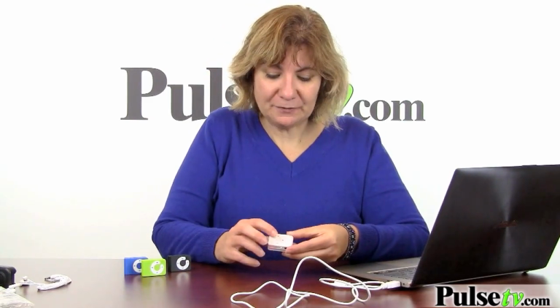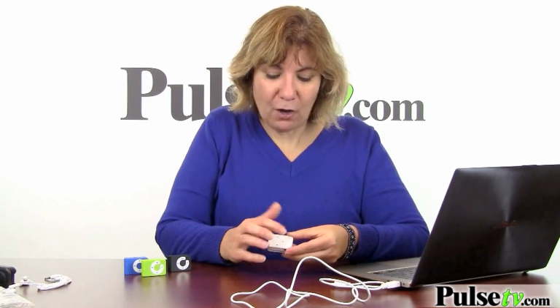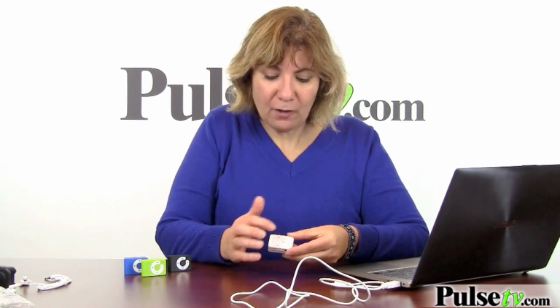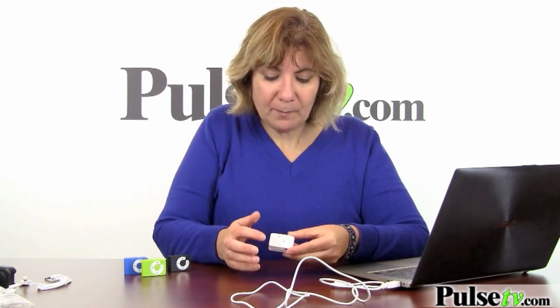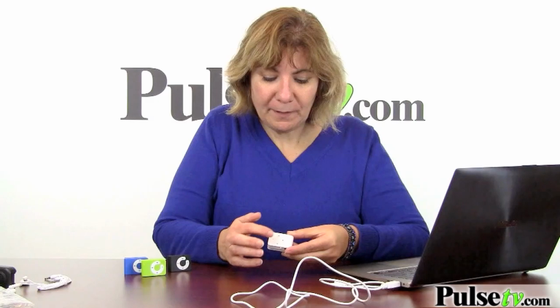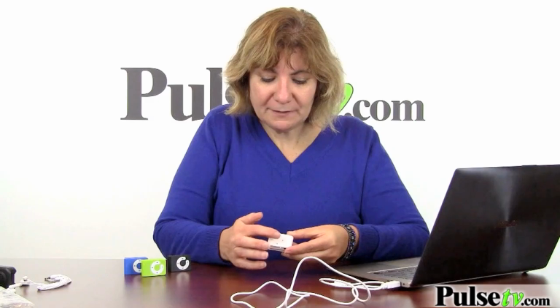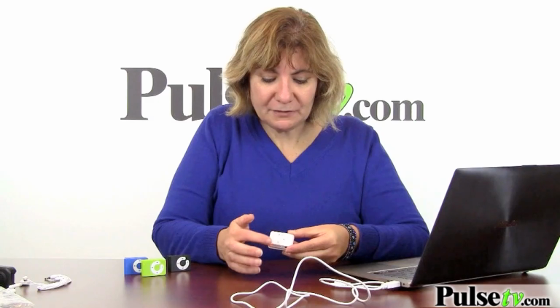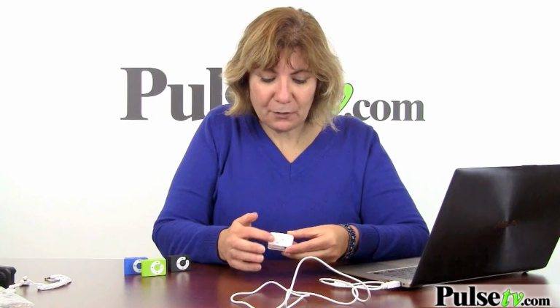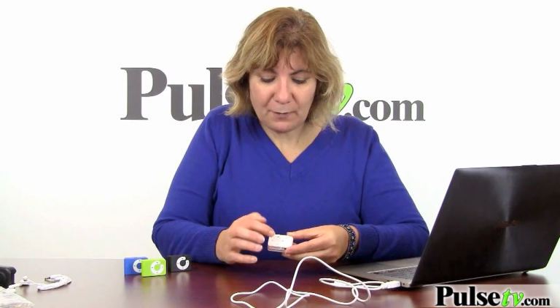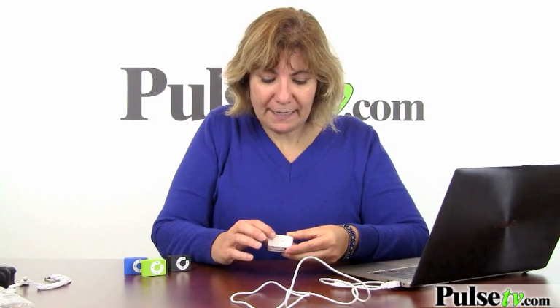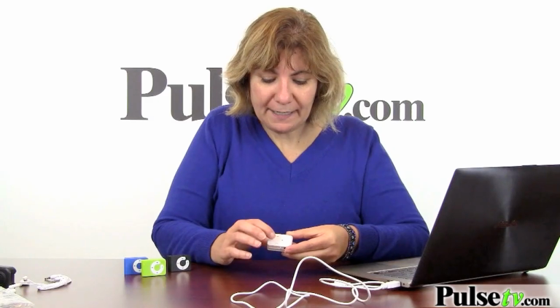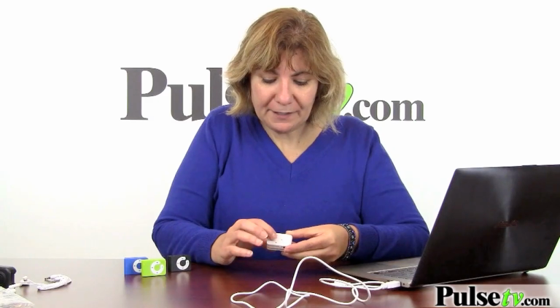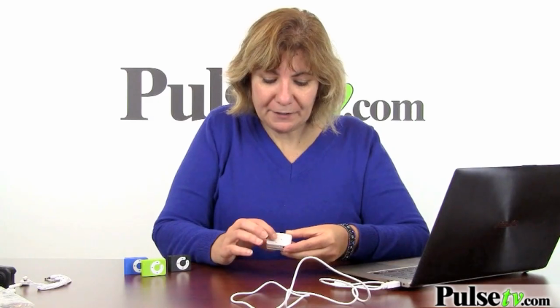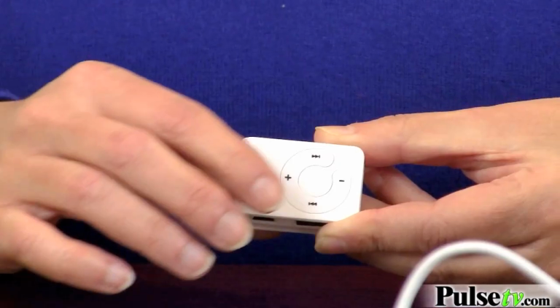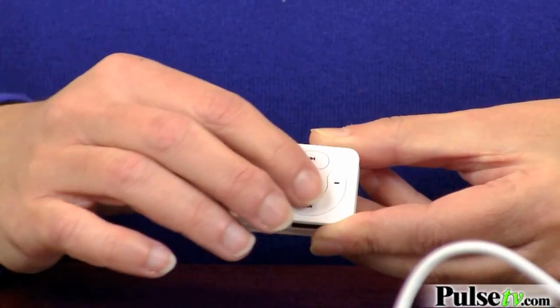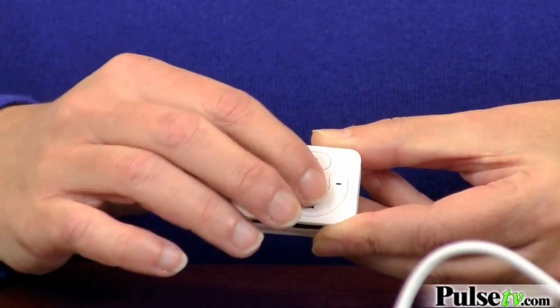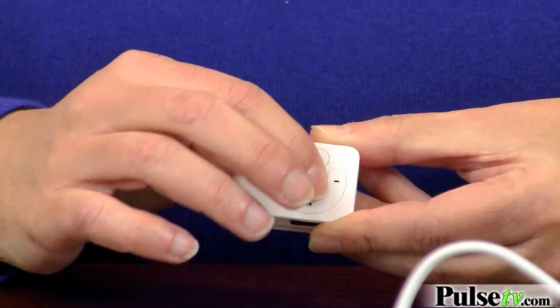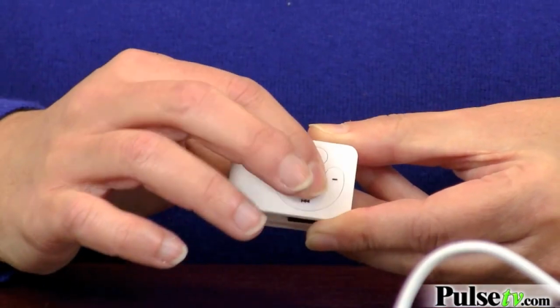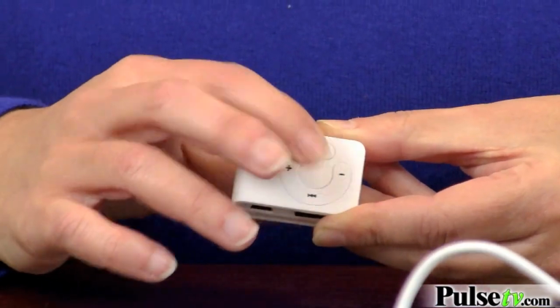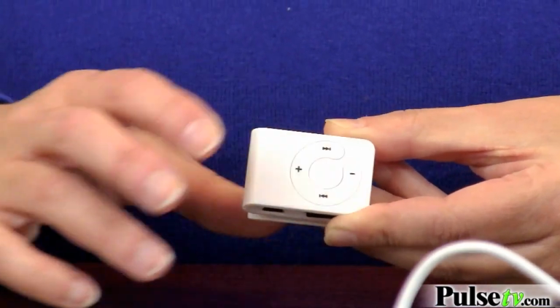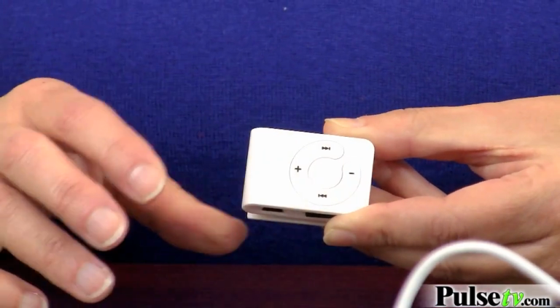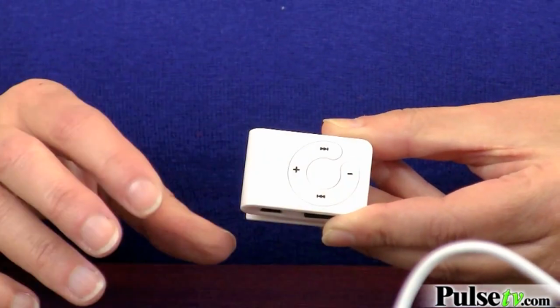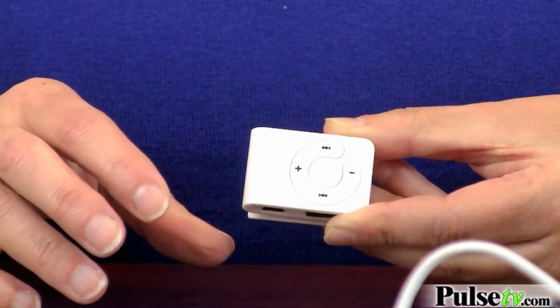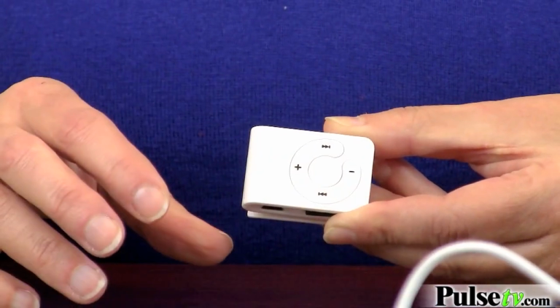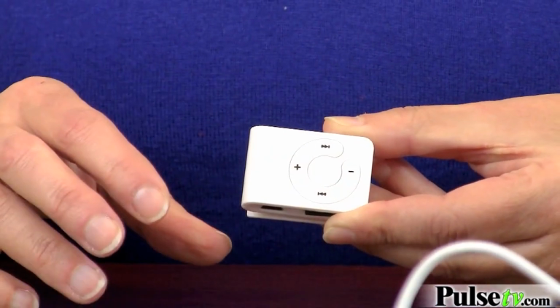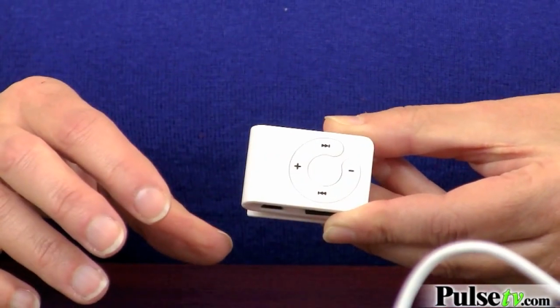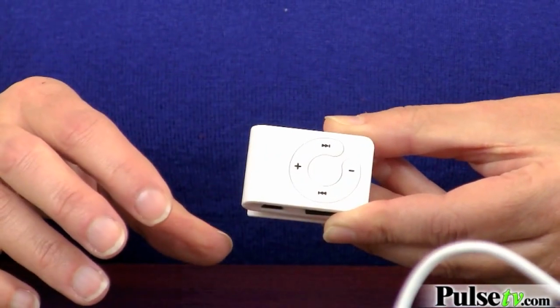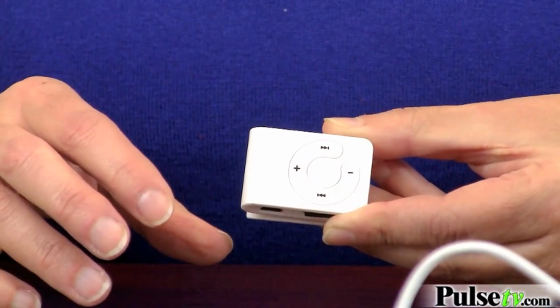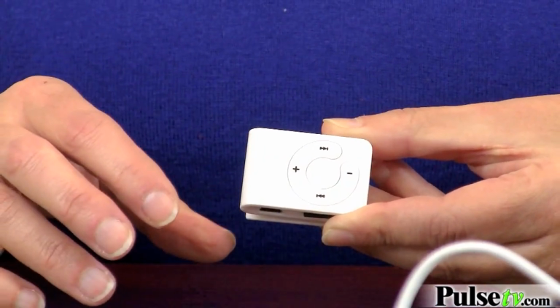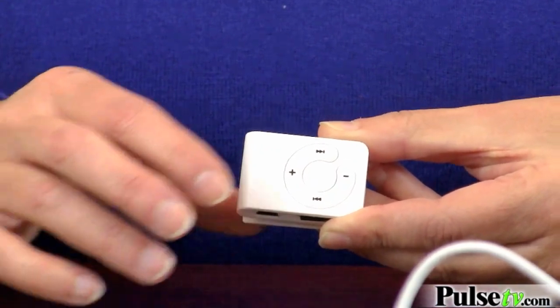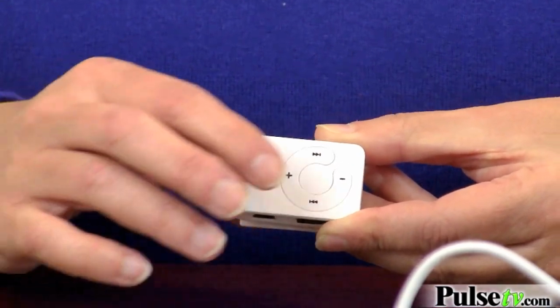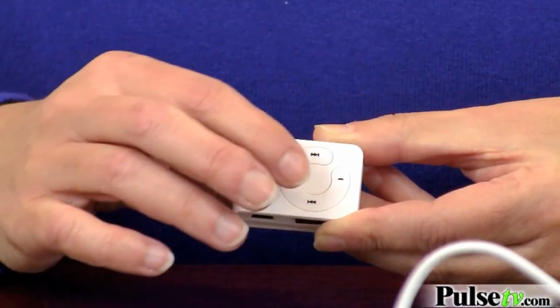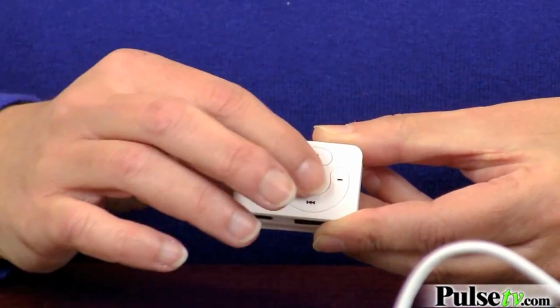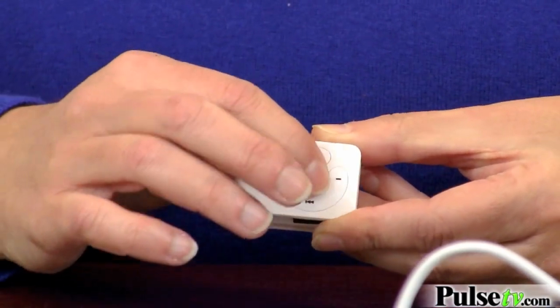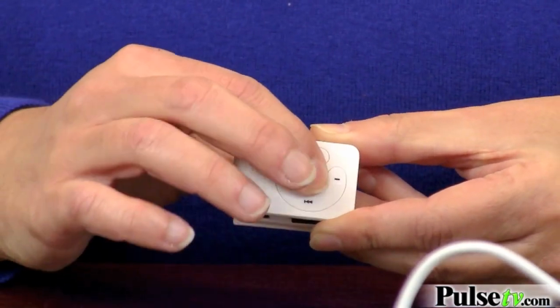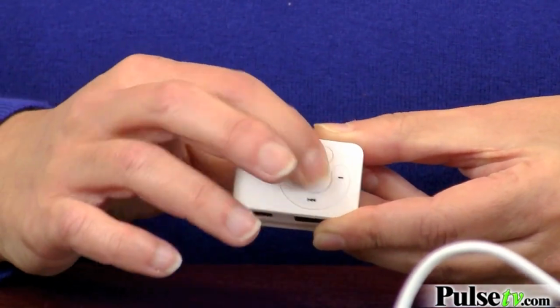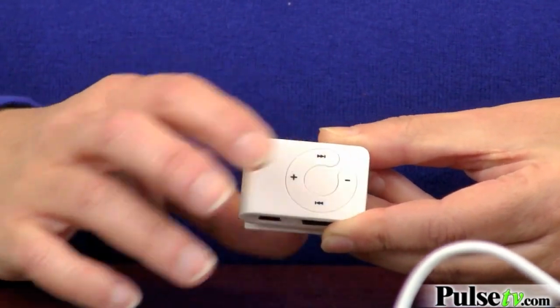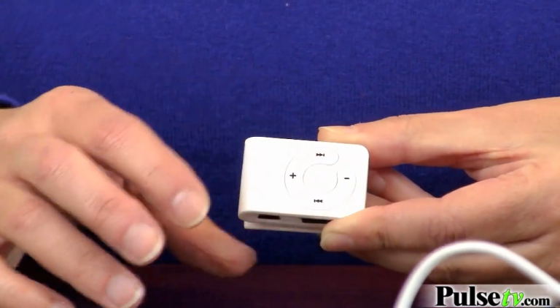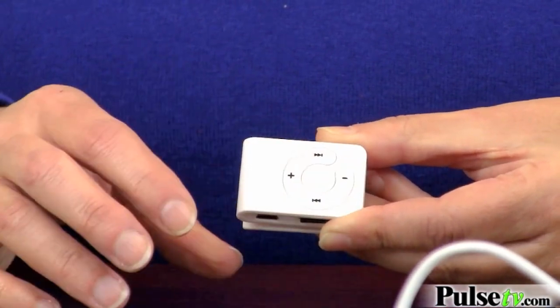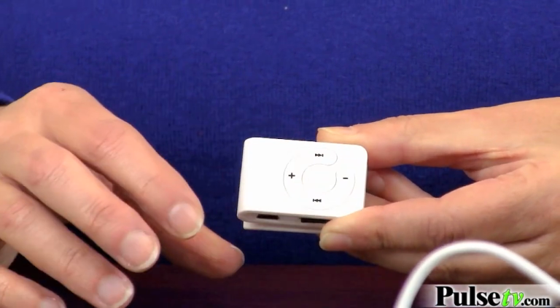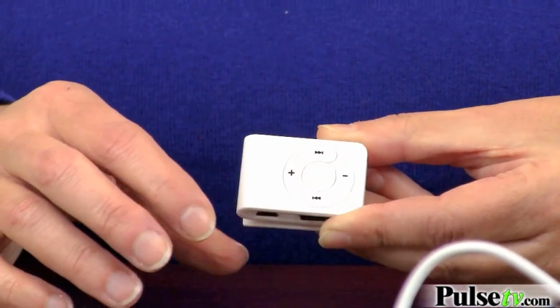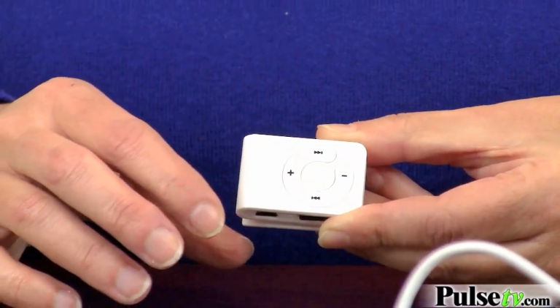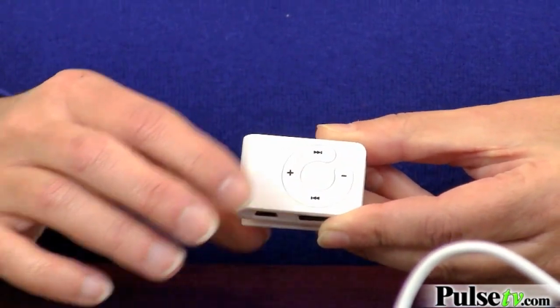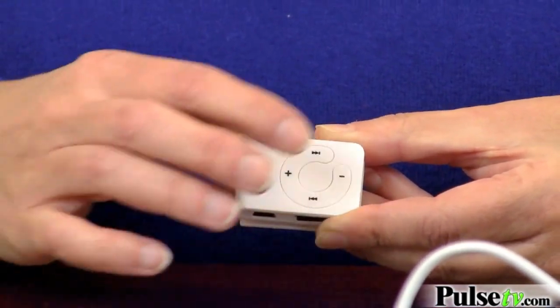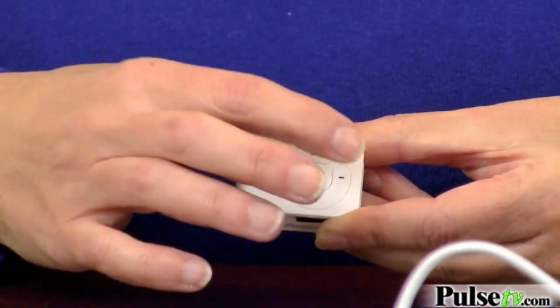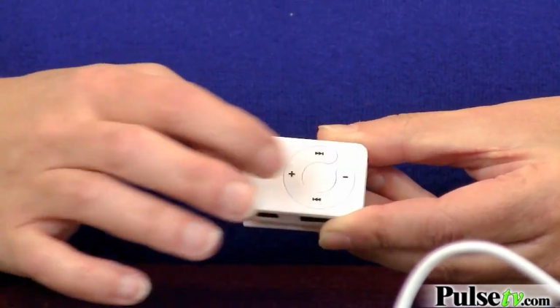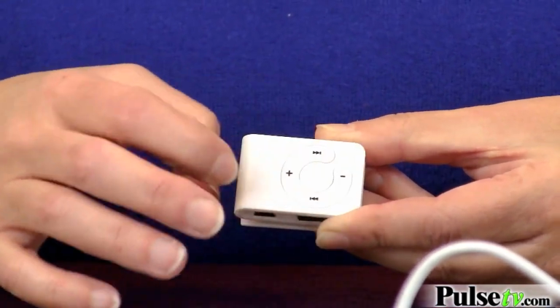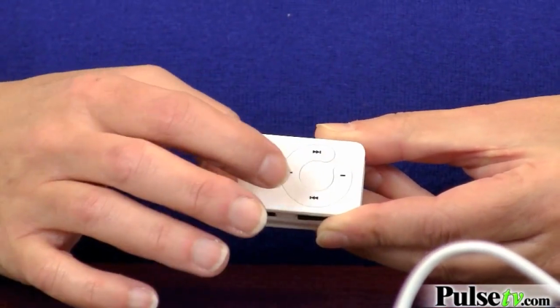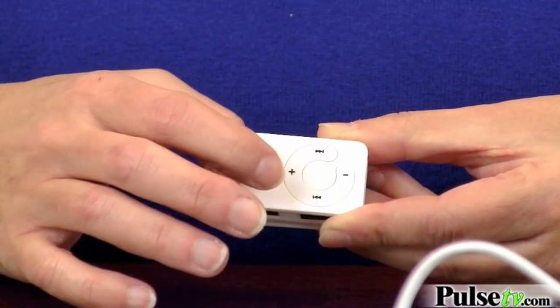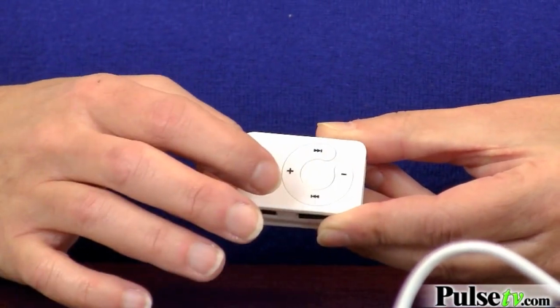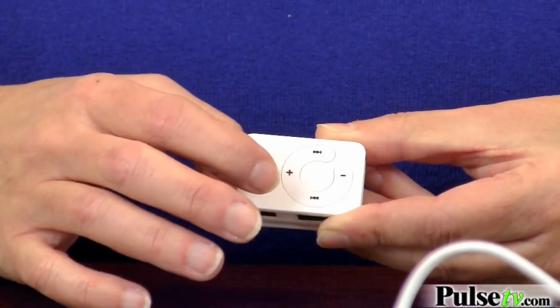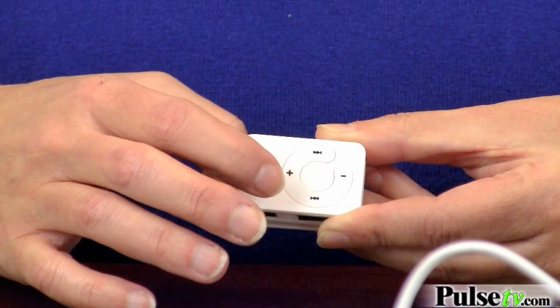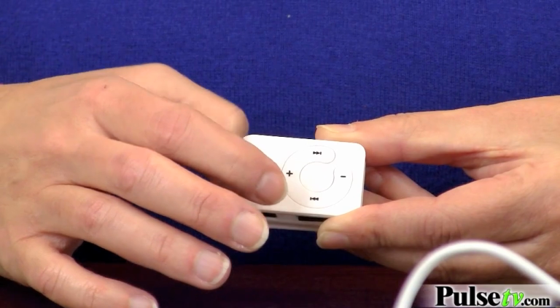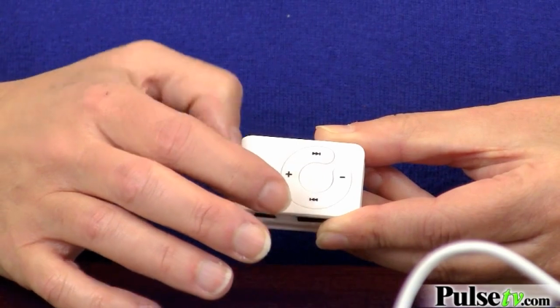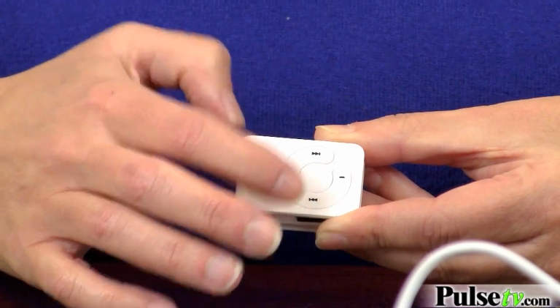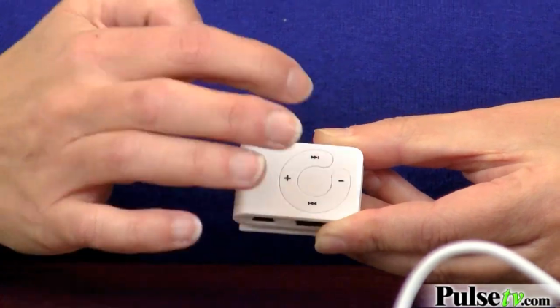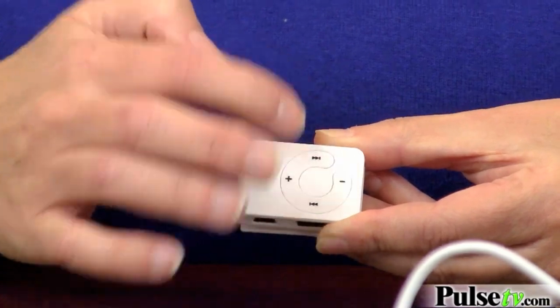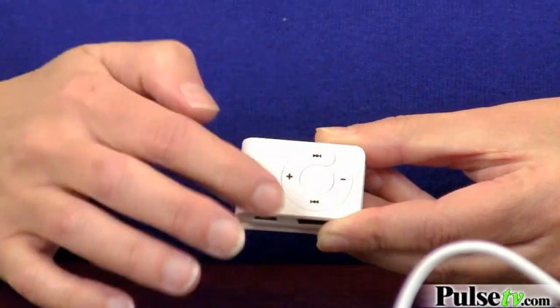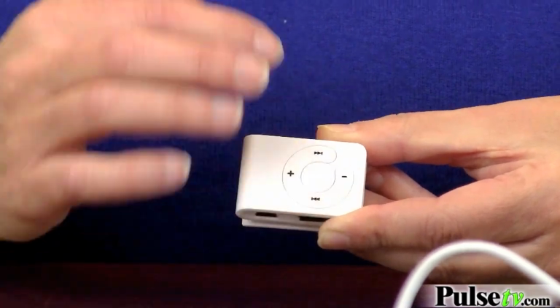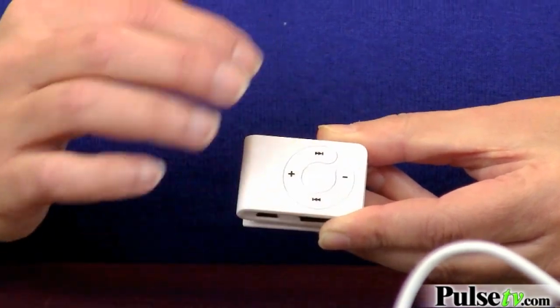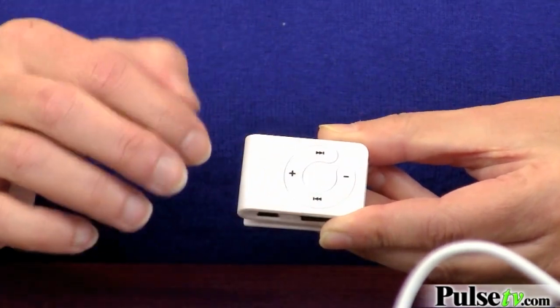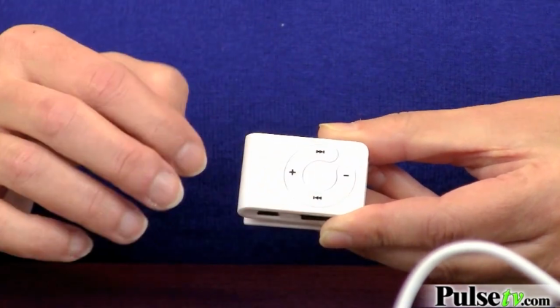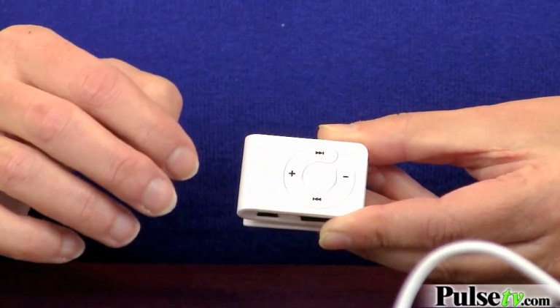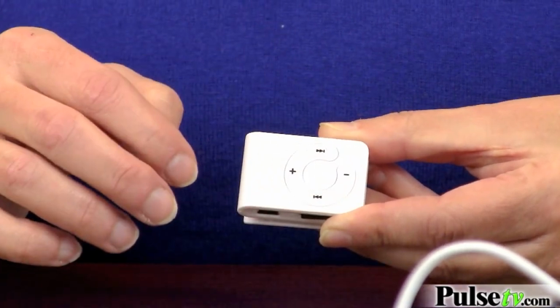All the buttons are right here. Push the button to play, push it again to pause. You've got your volume buttons and your skip buttons.